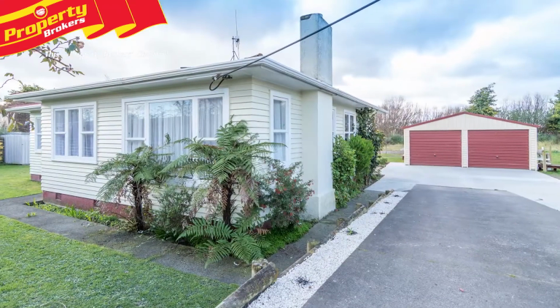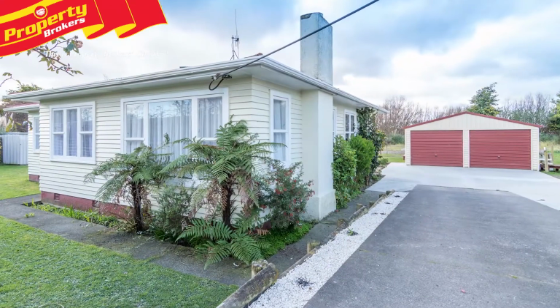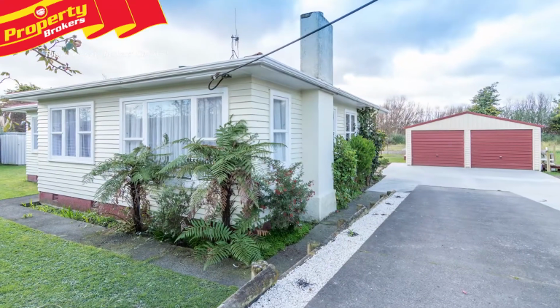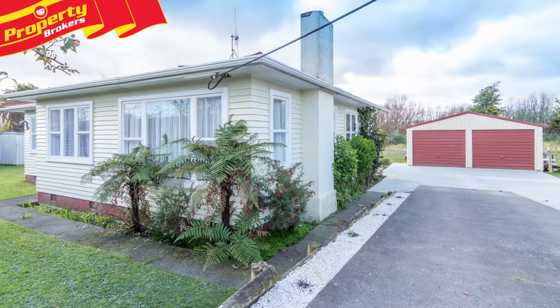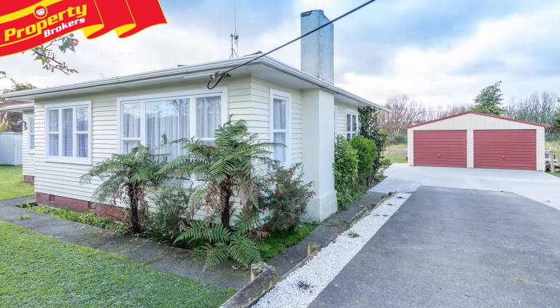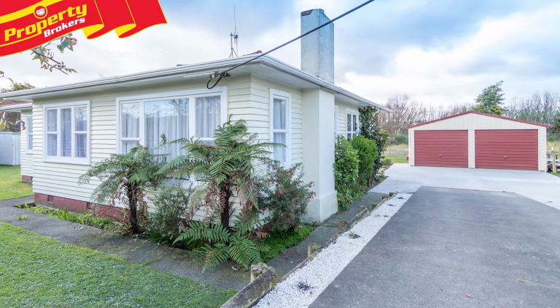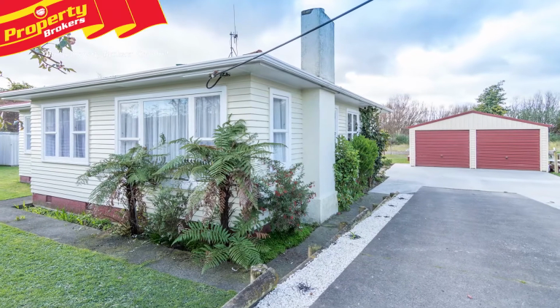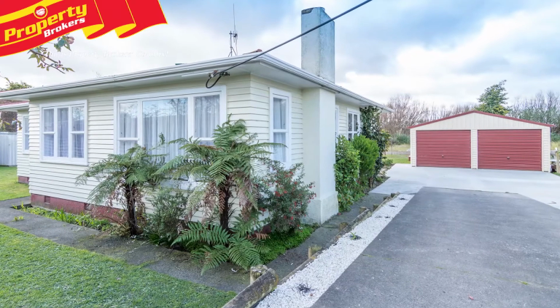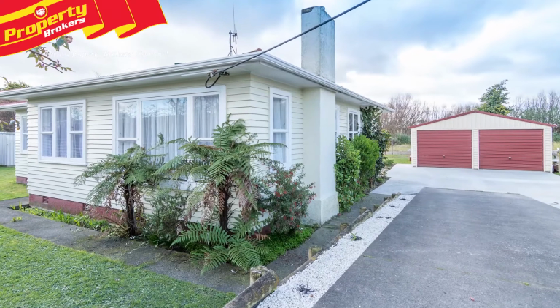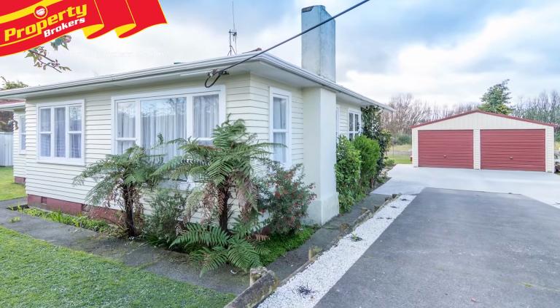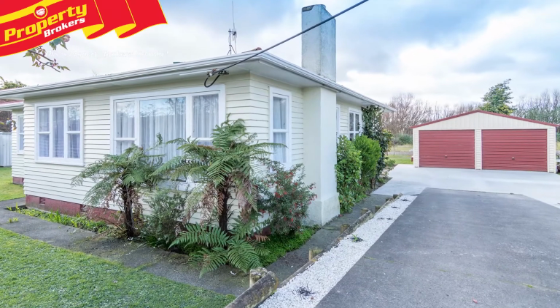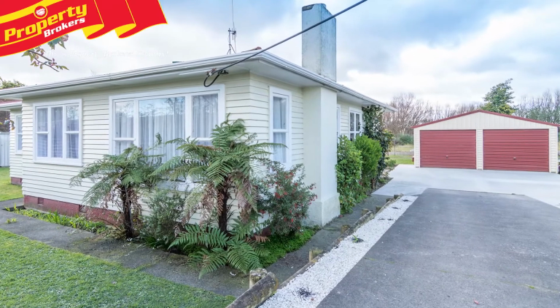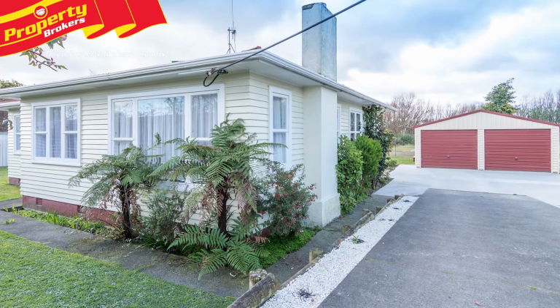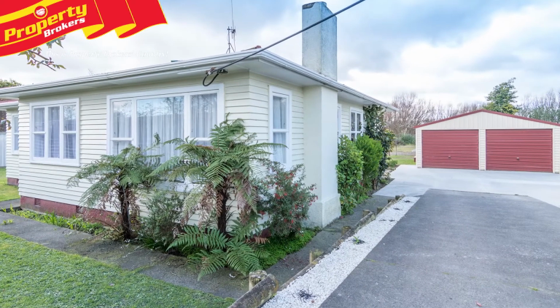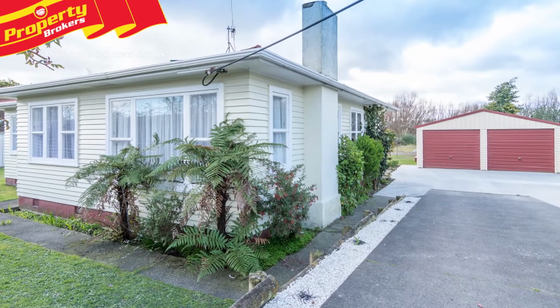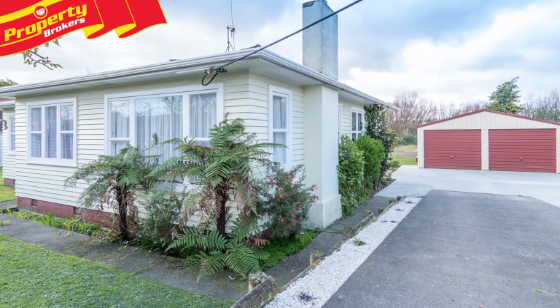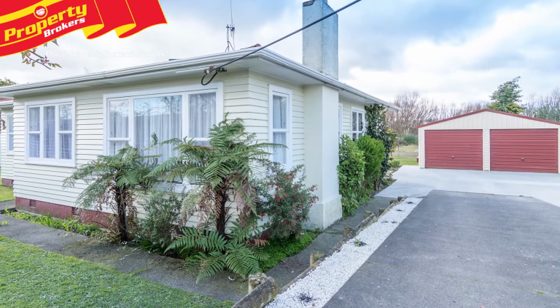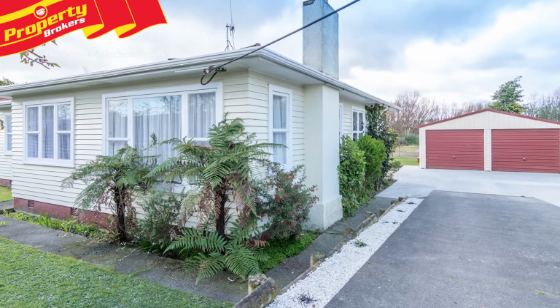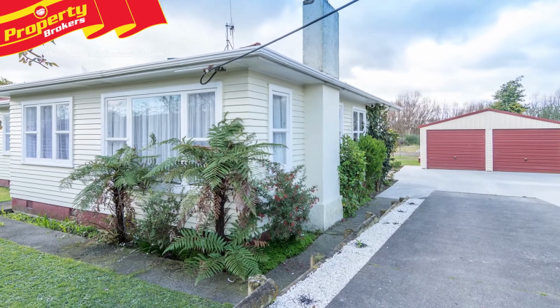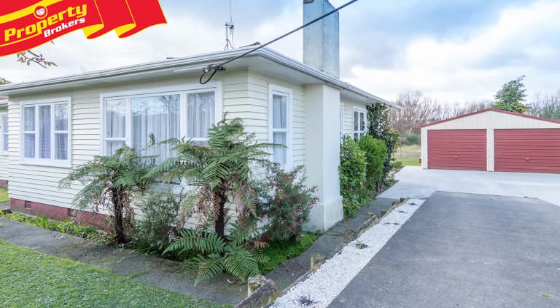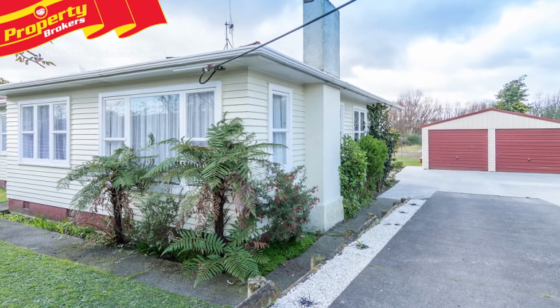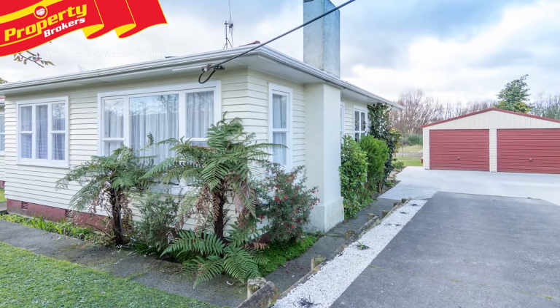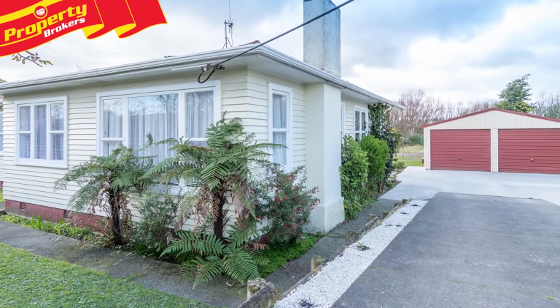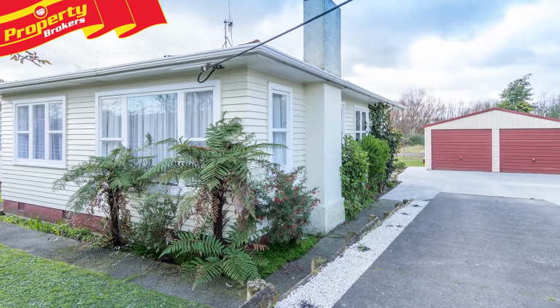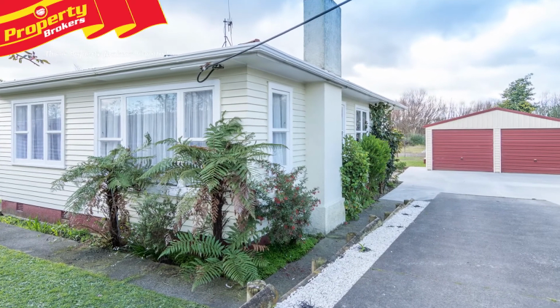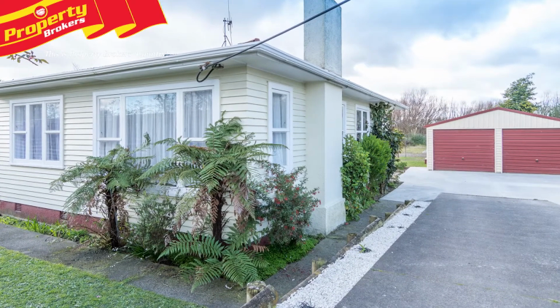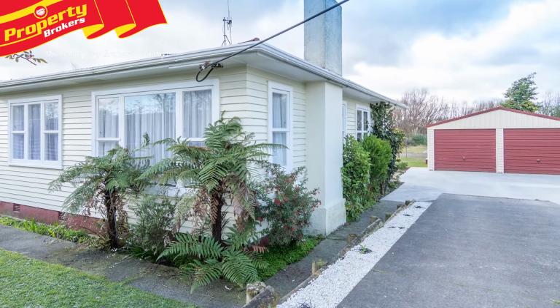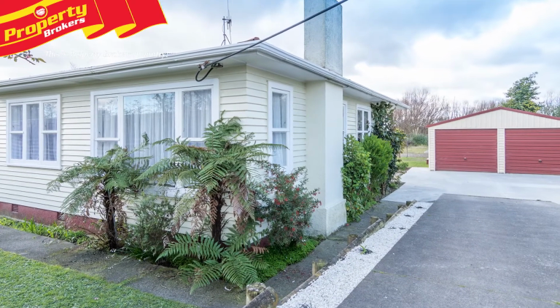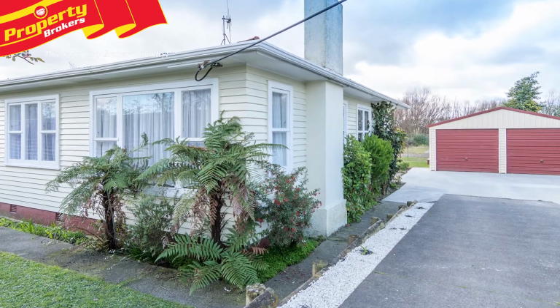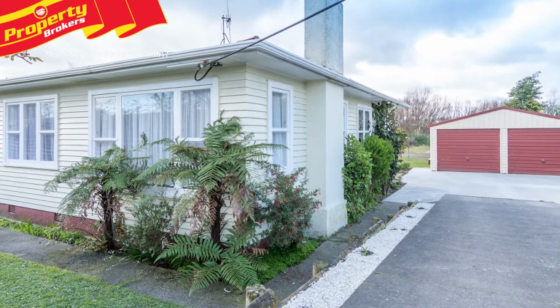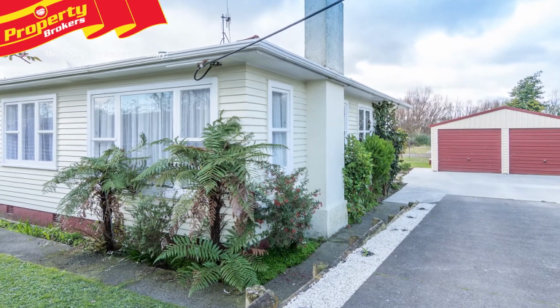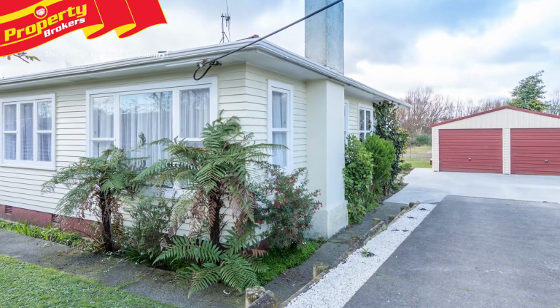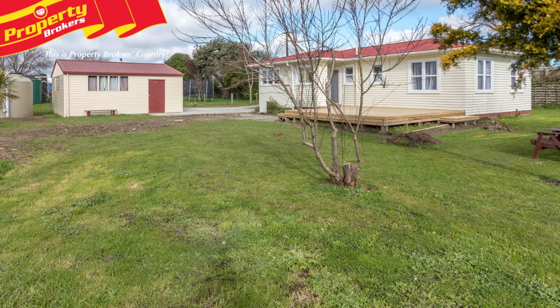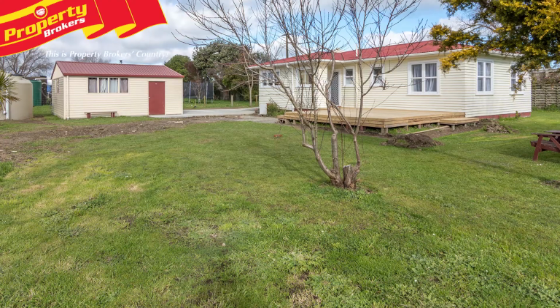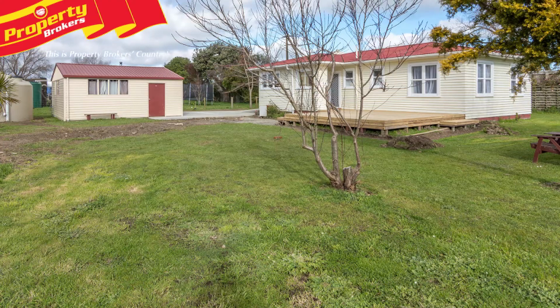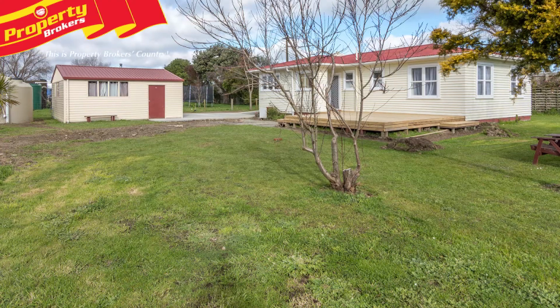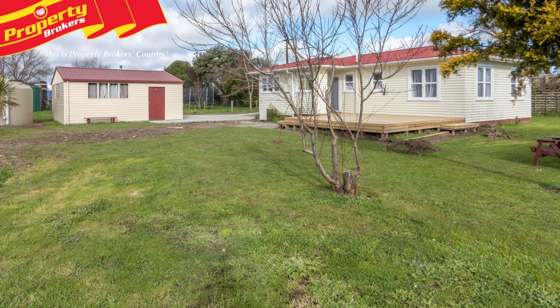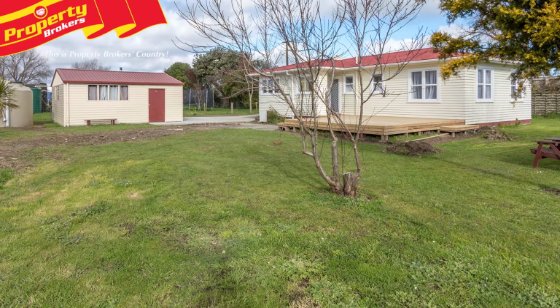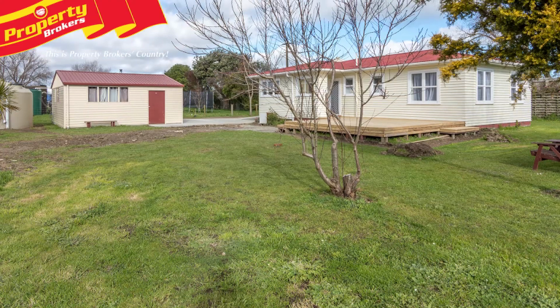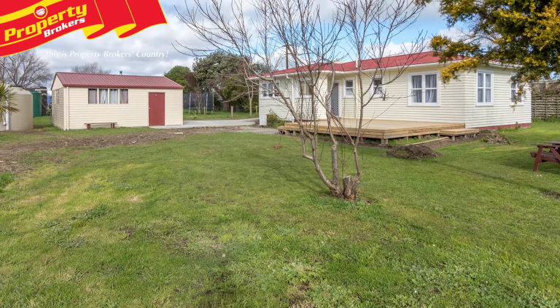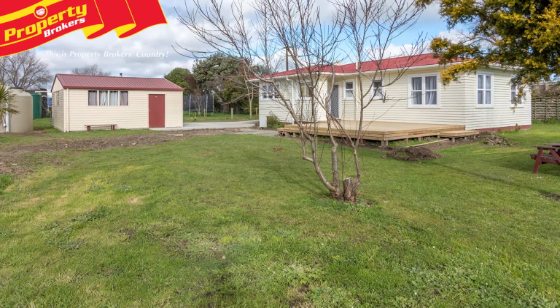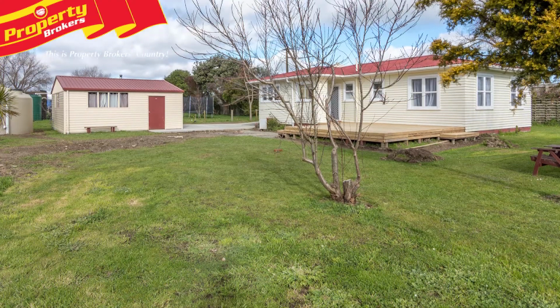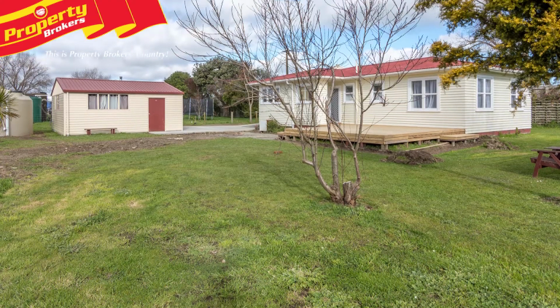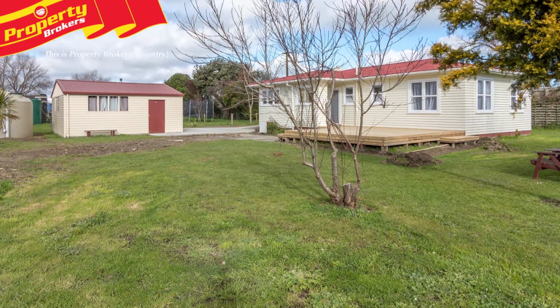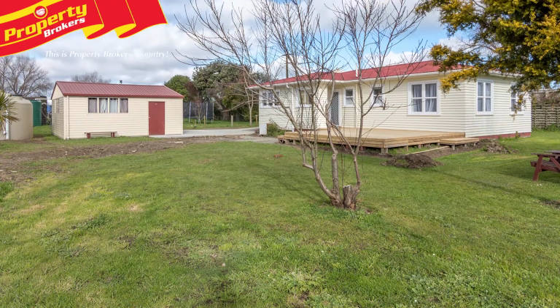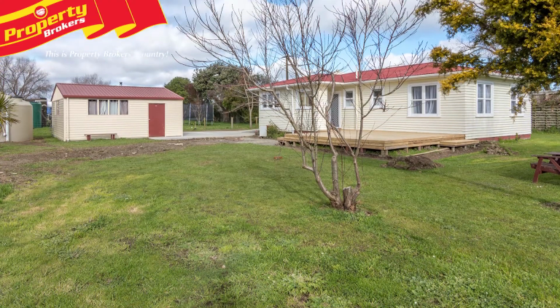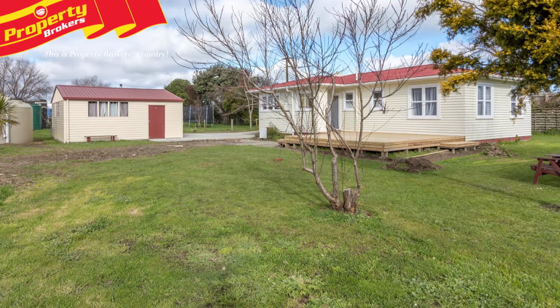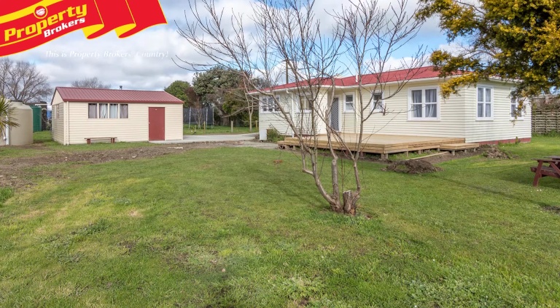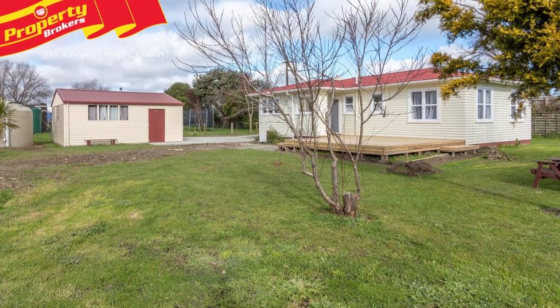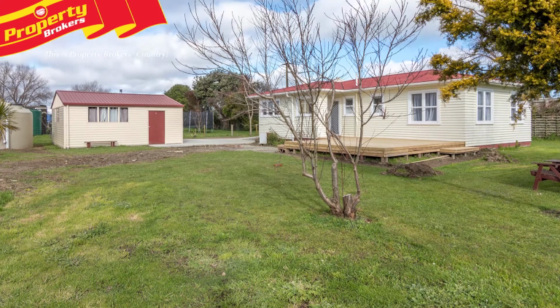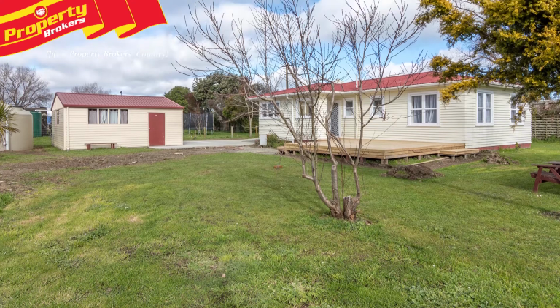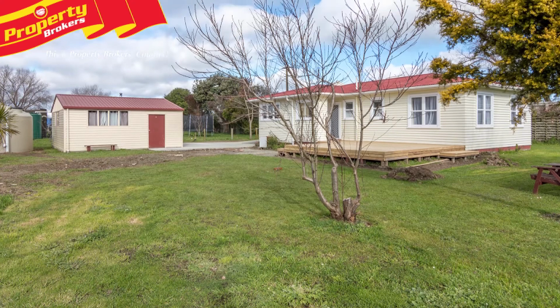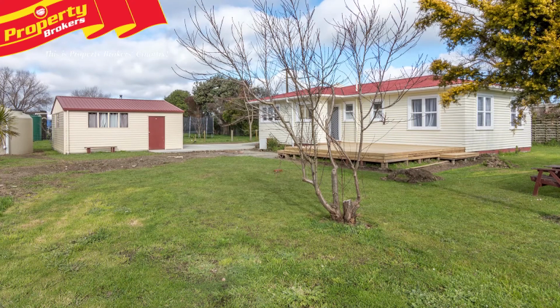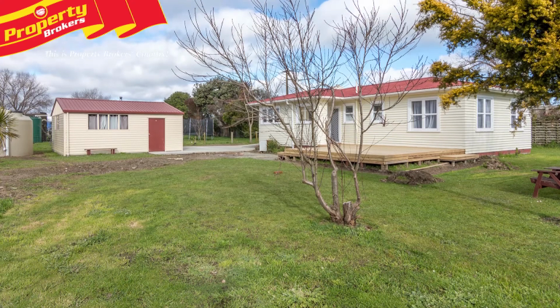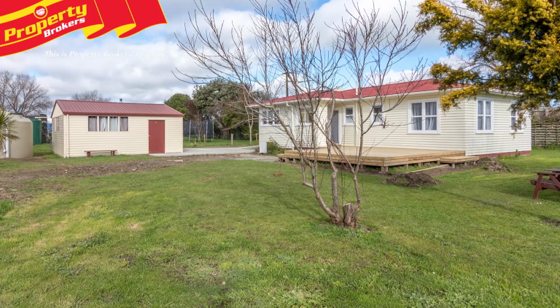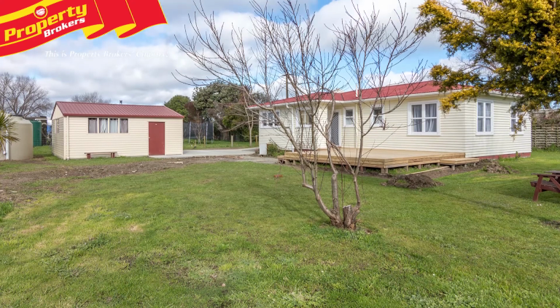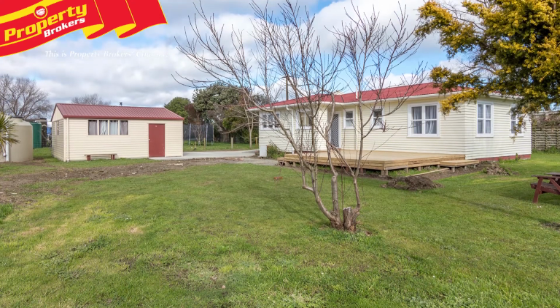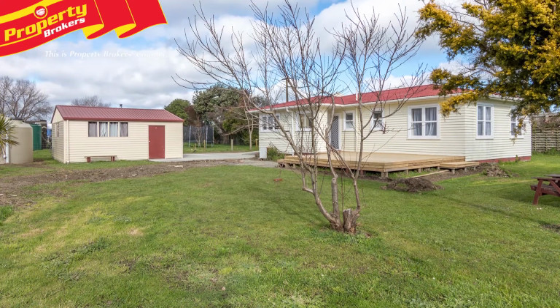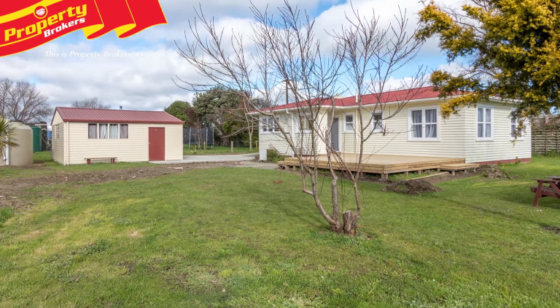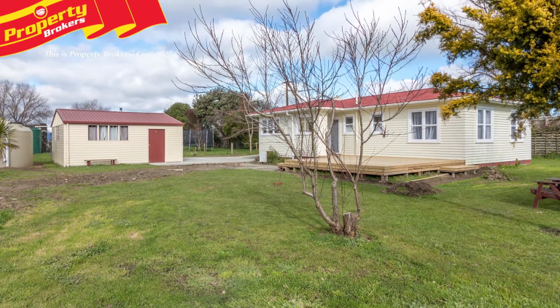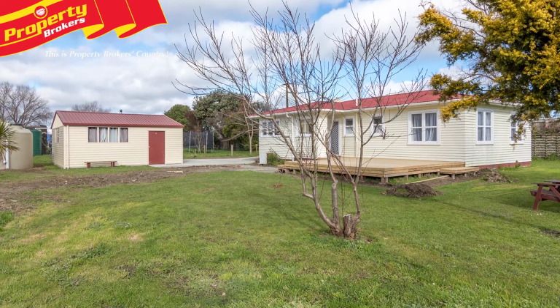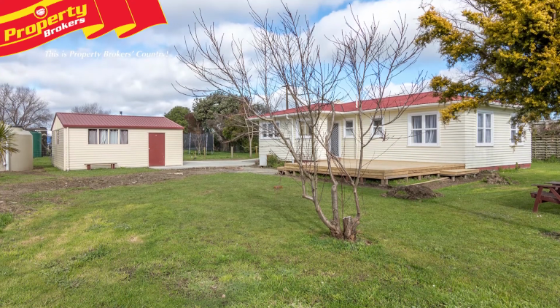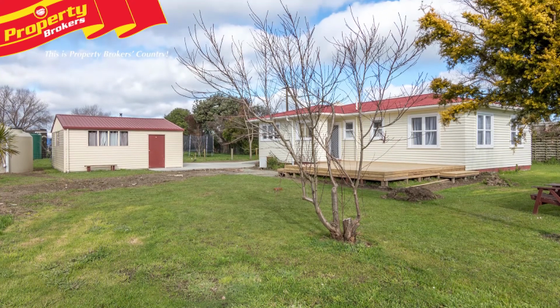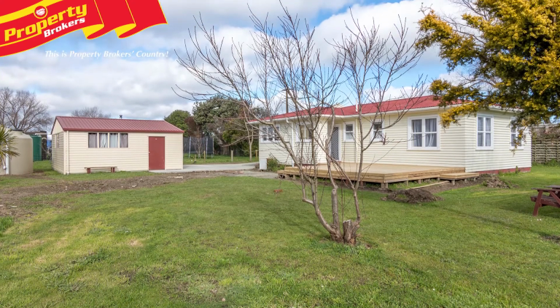Country style, entertaining and outdoor space. All the hard work has been done at 1534 Rangitike Line.